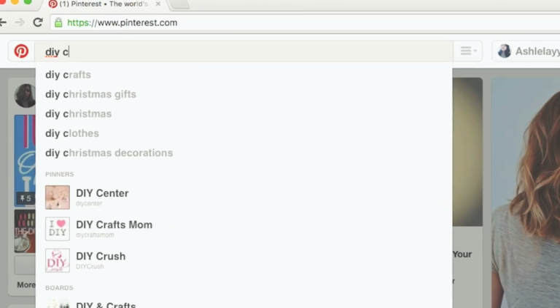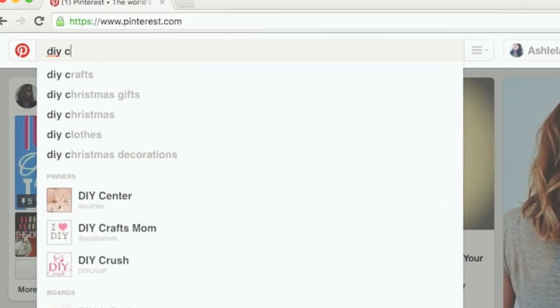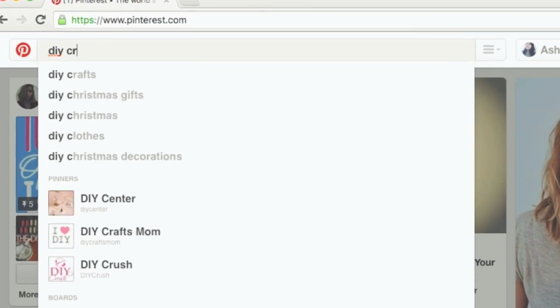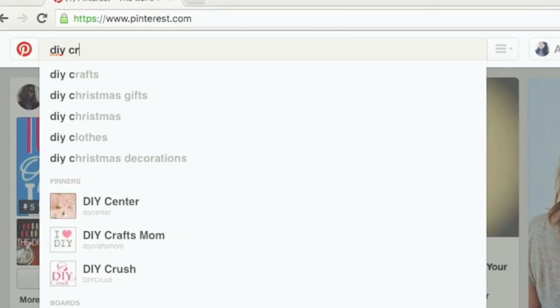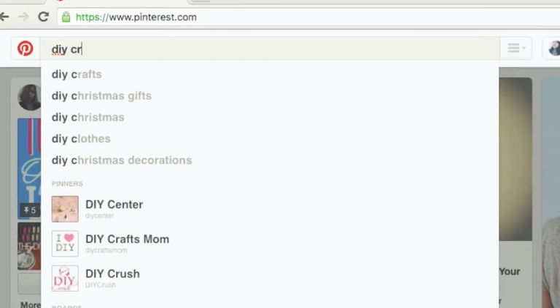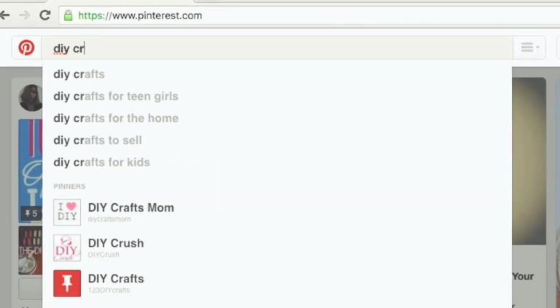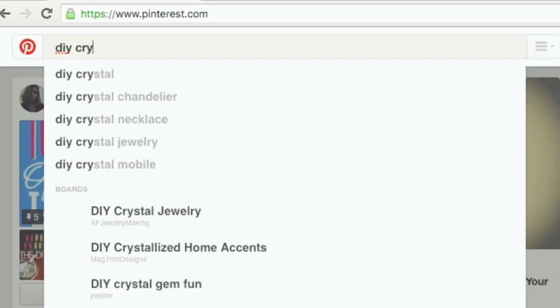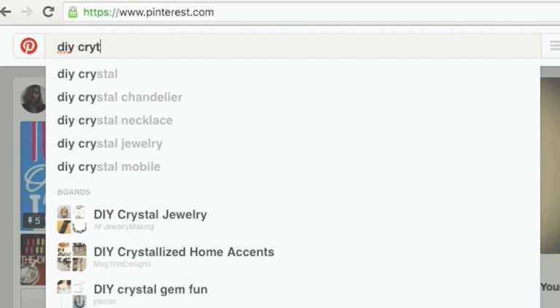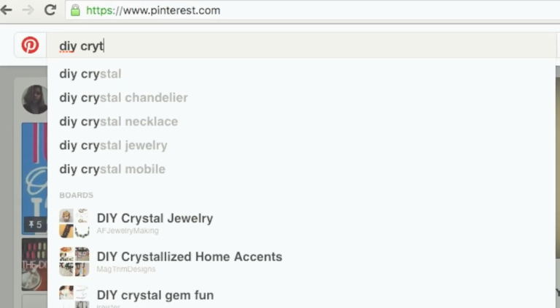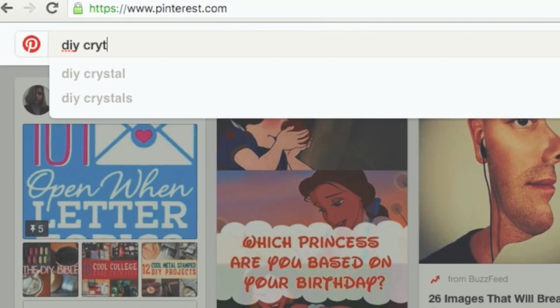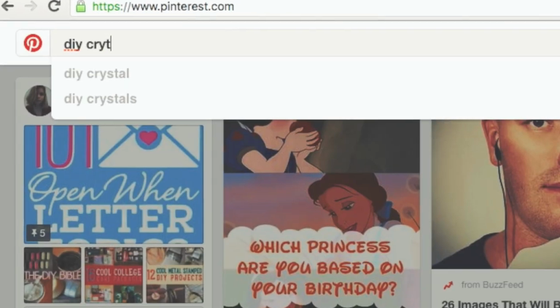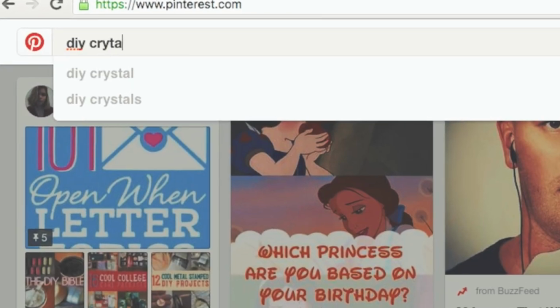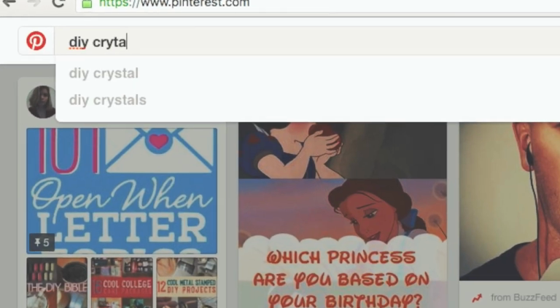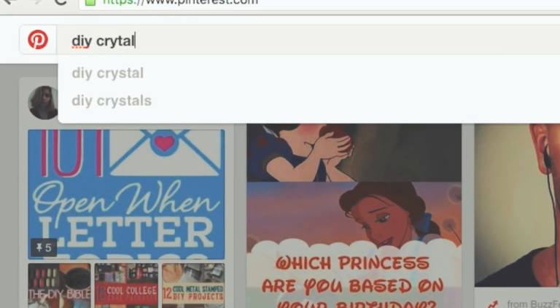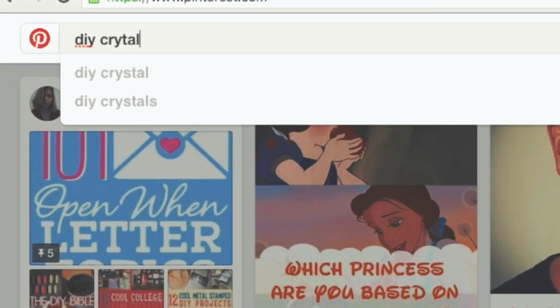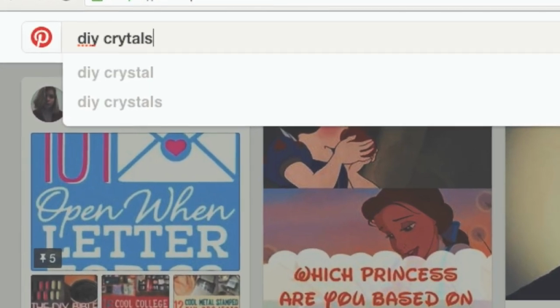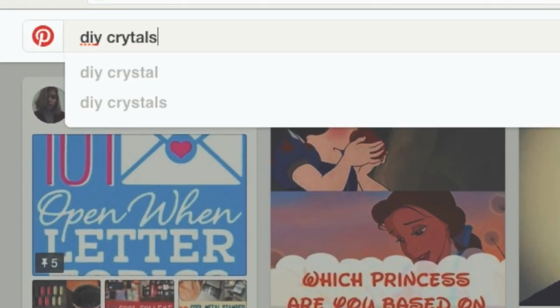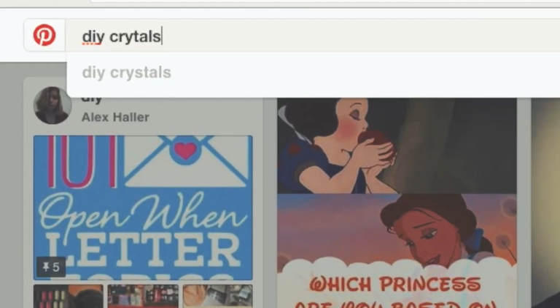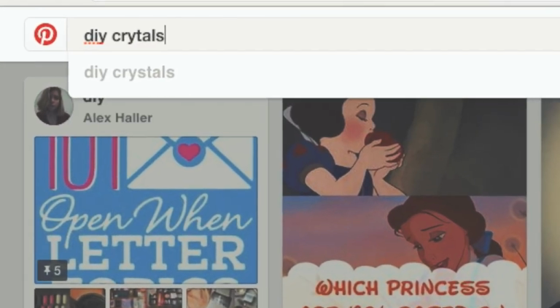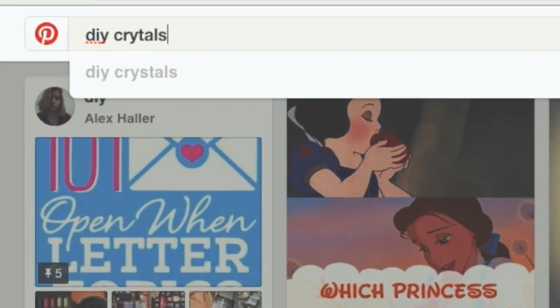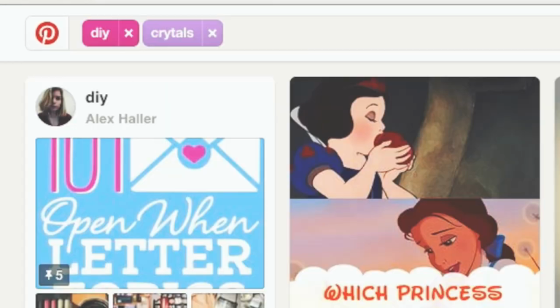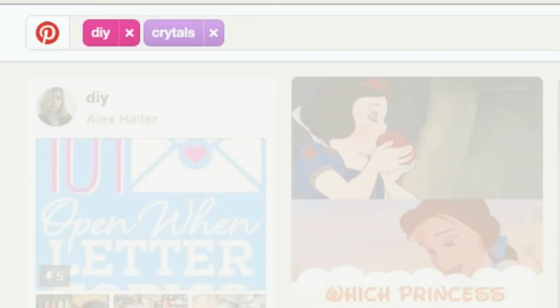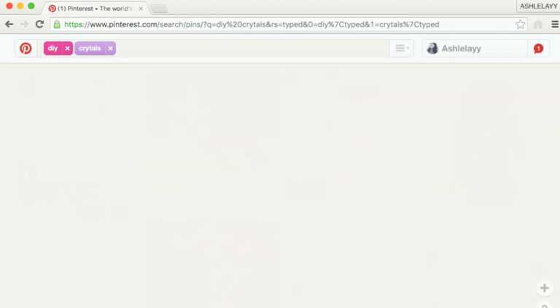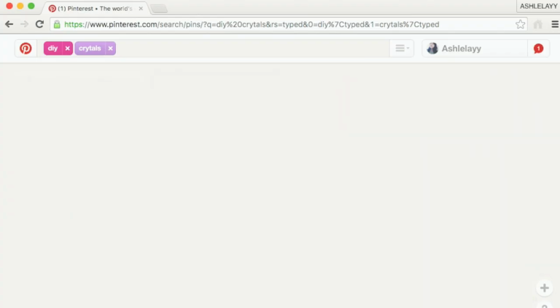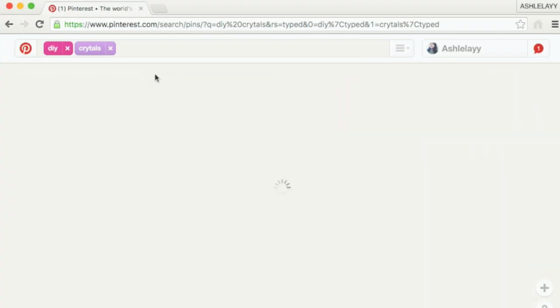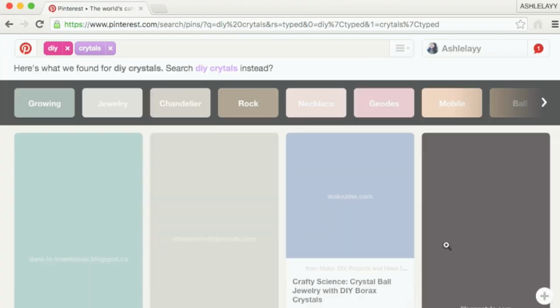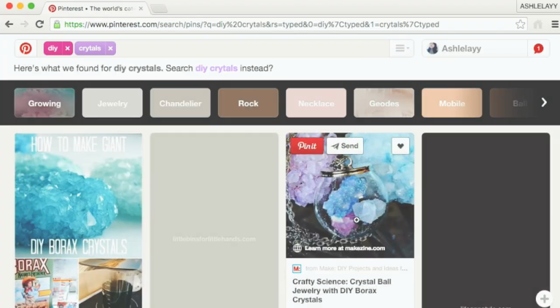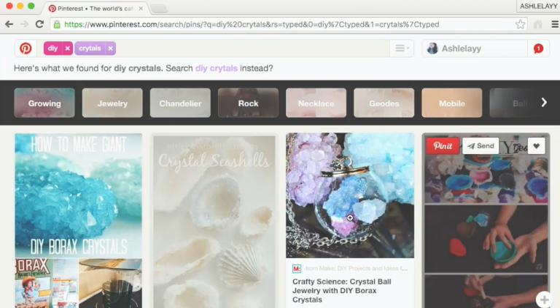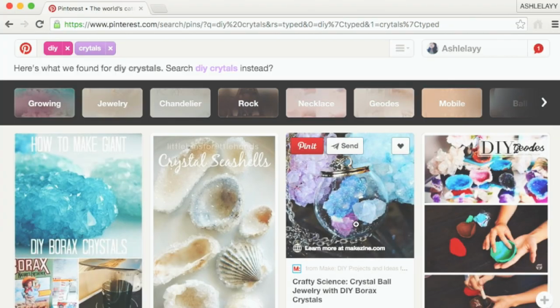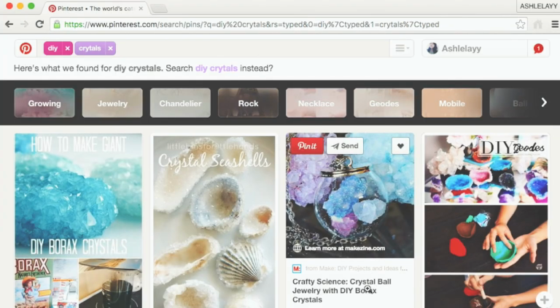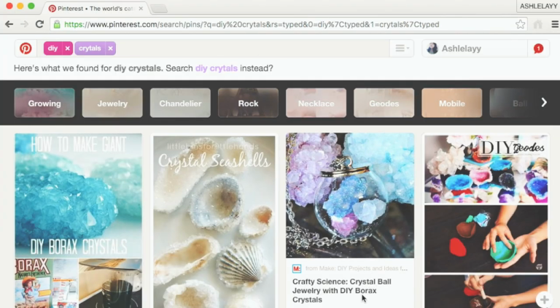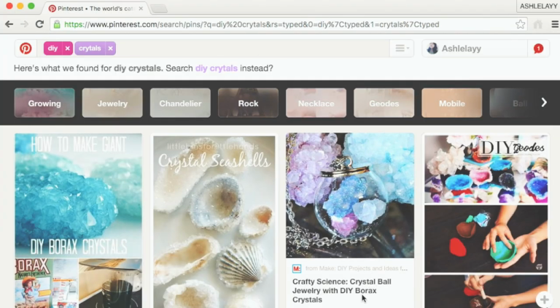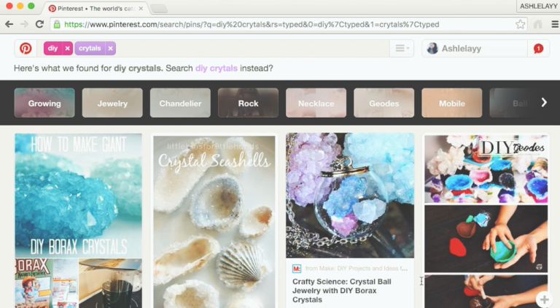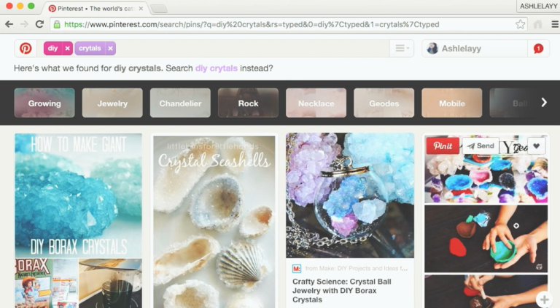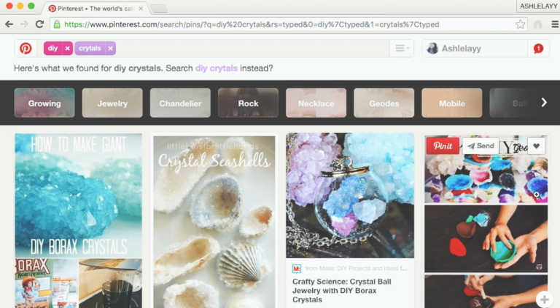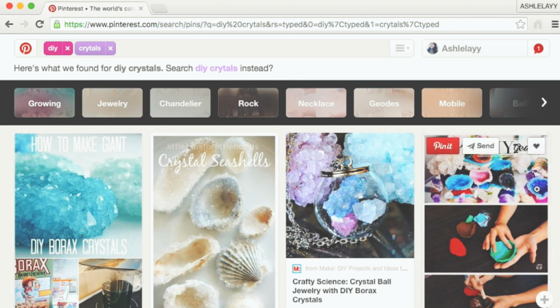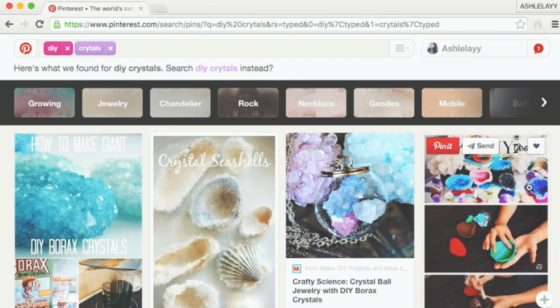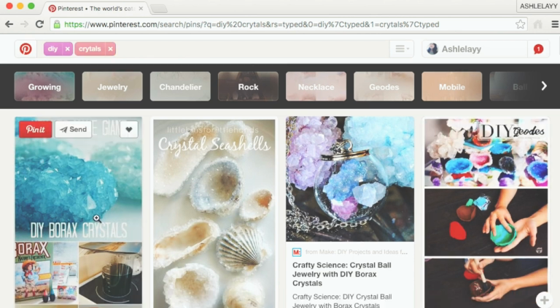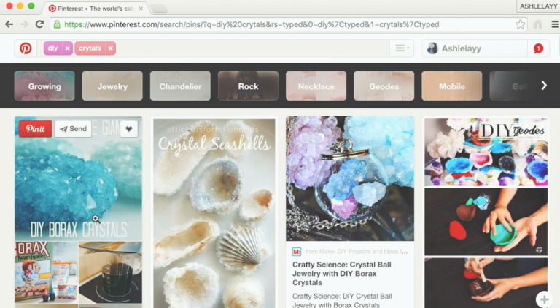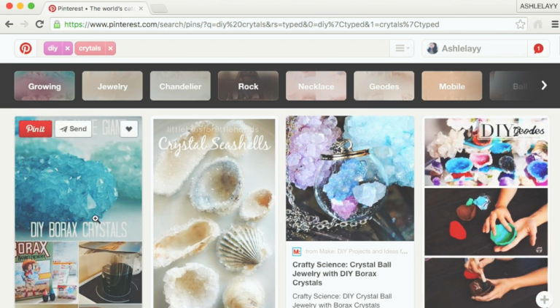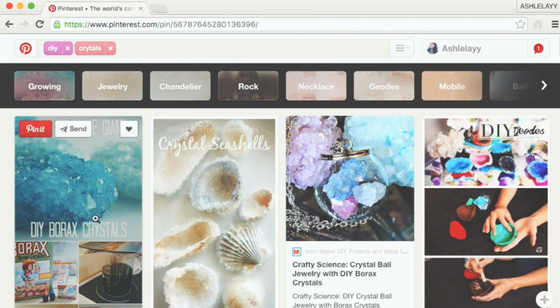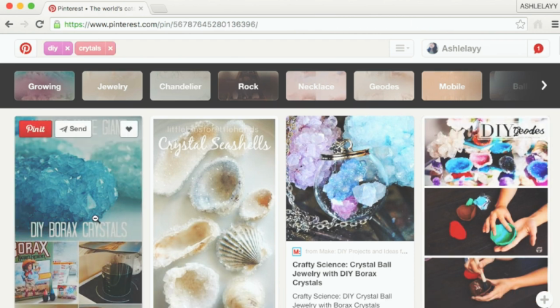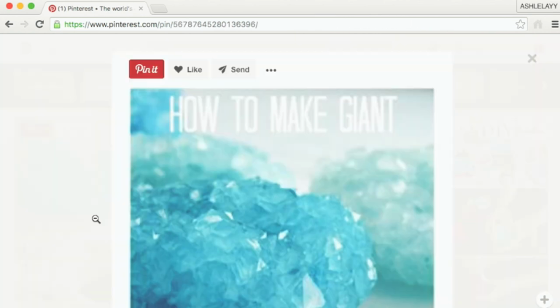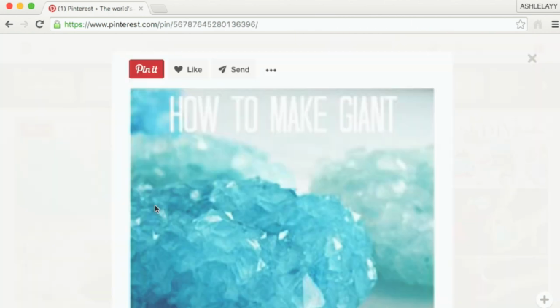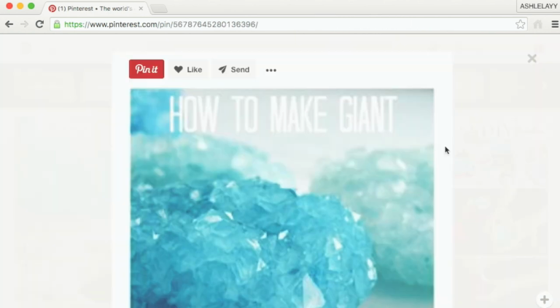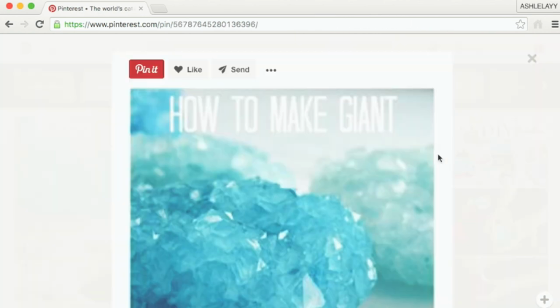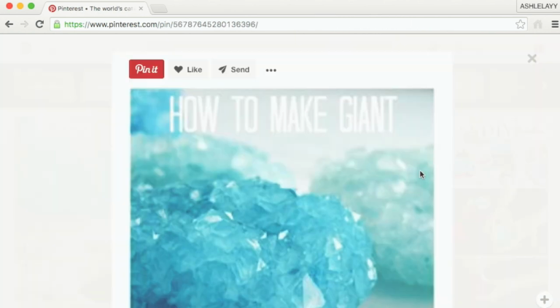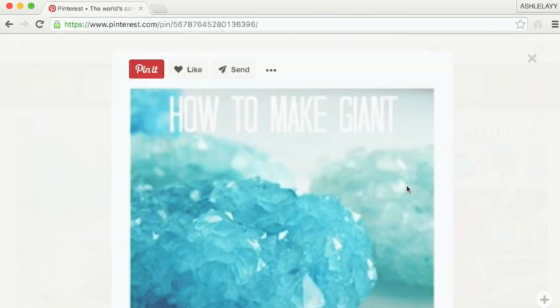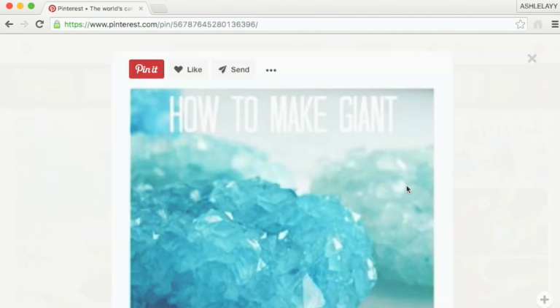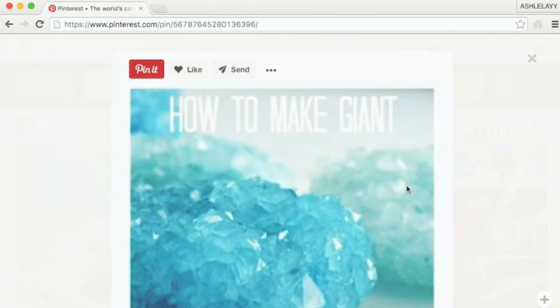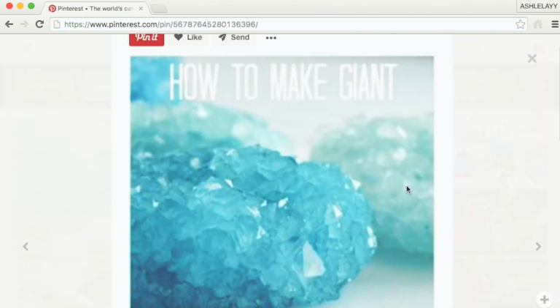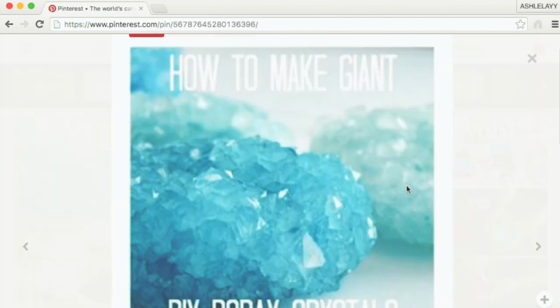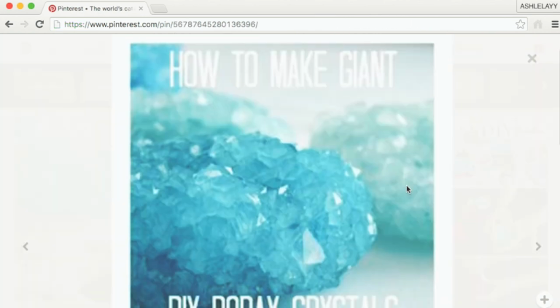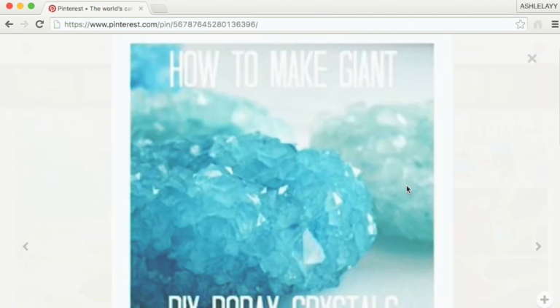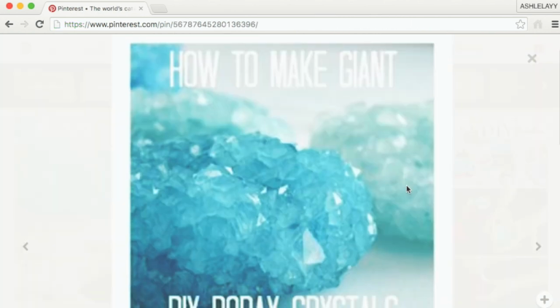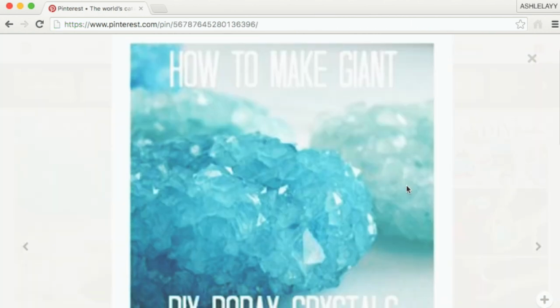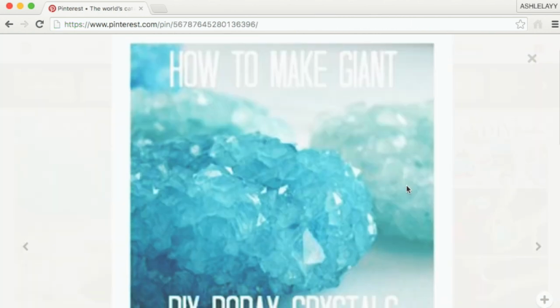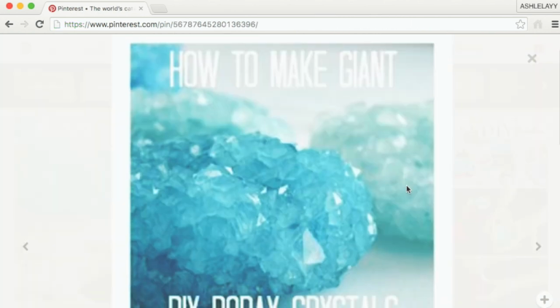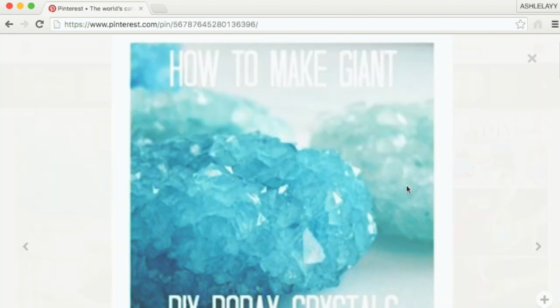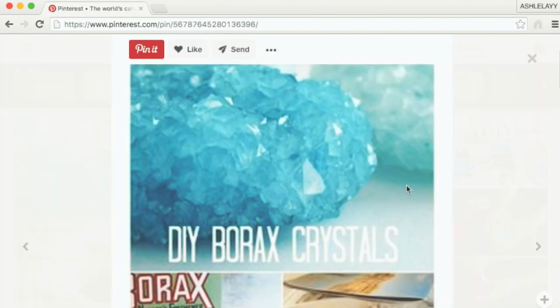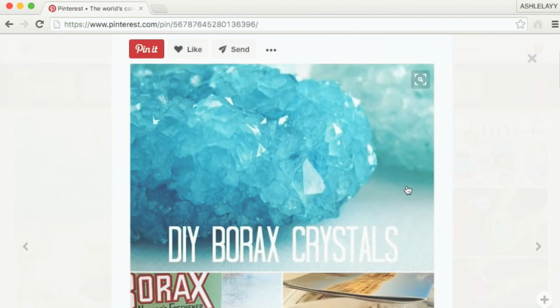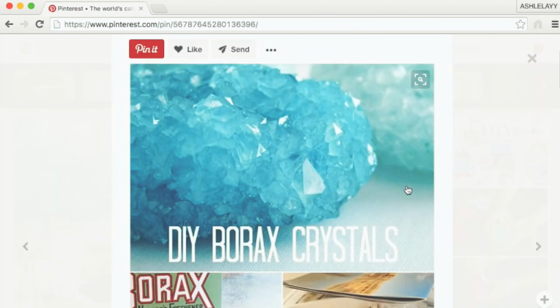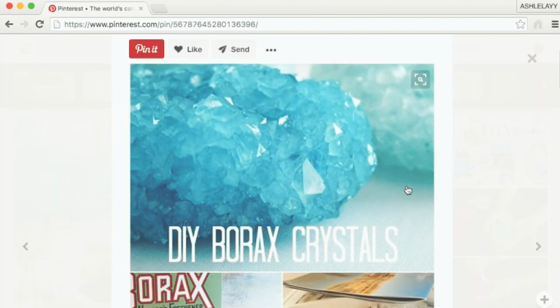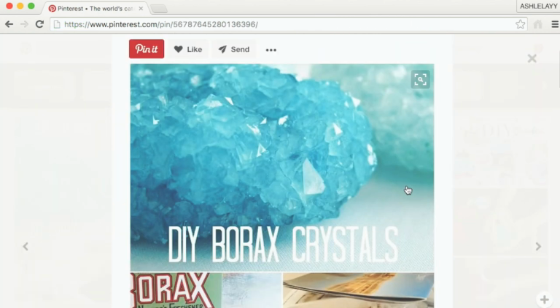Let's see a cool DIY crystals. This looks pretty cool, but does it actually work?